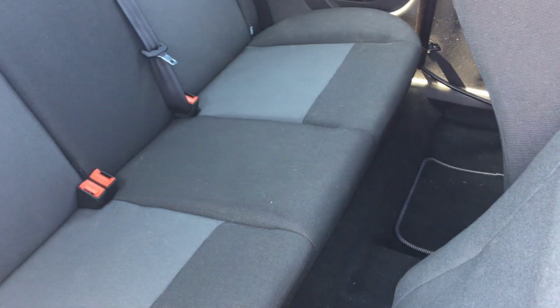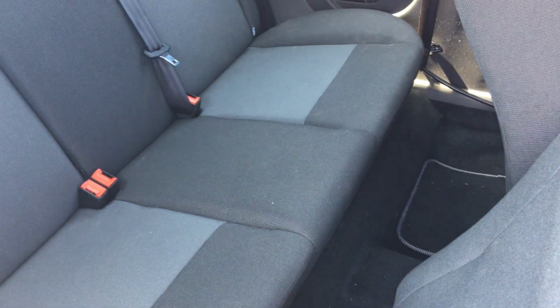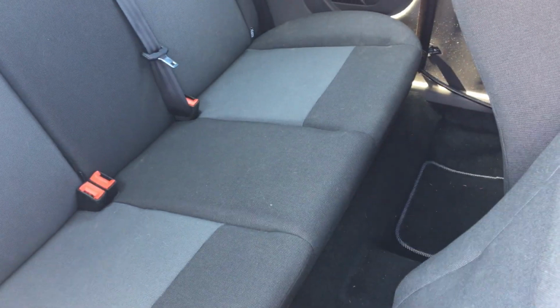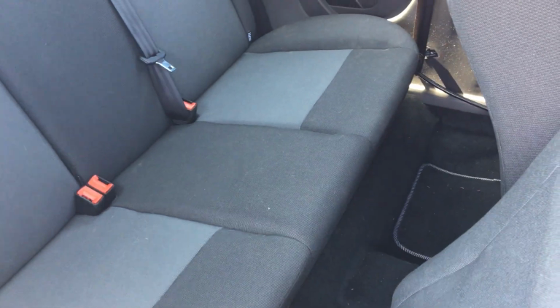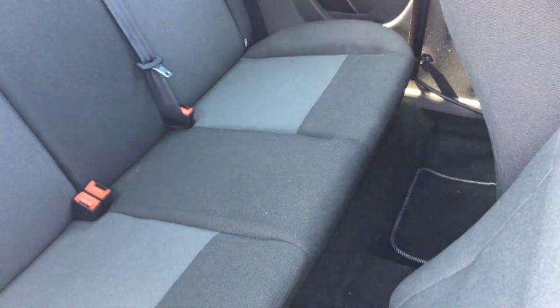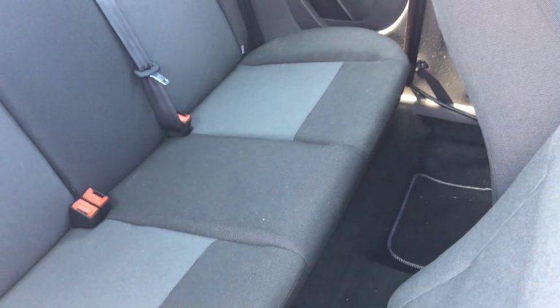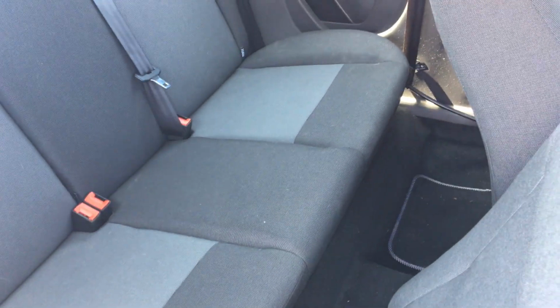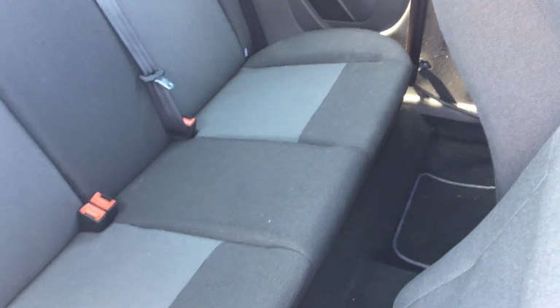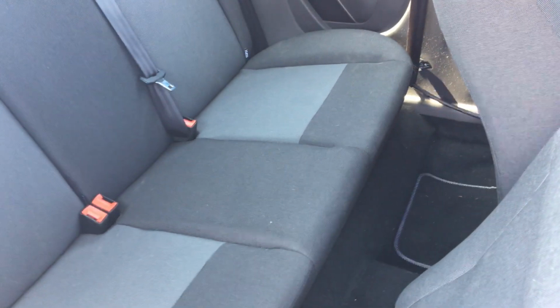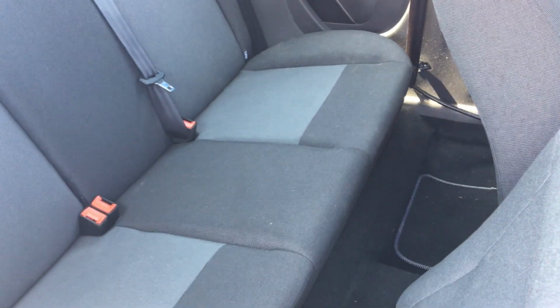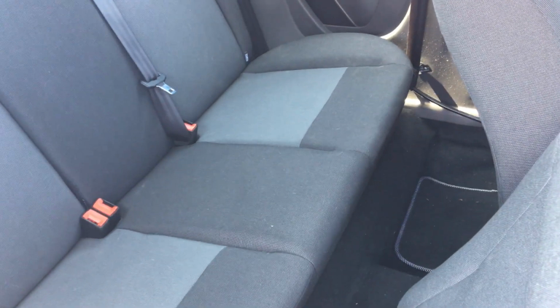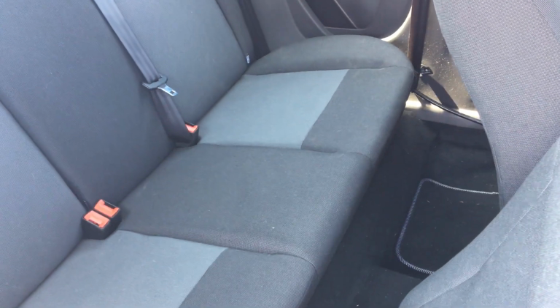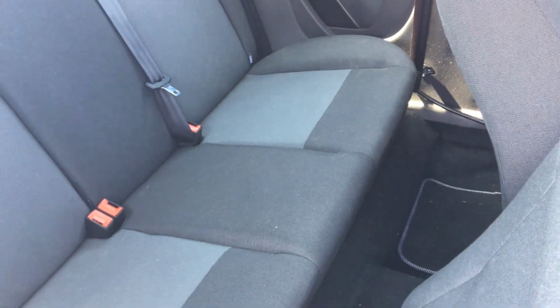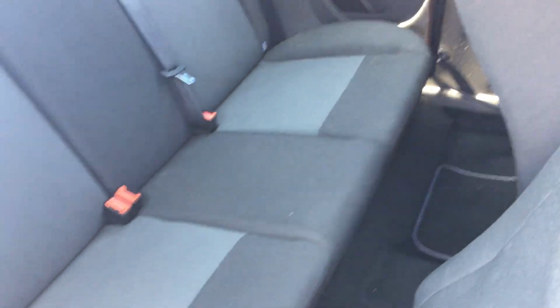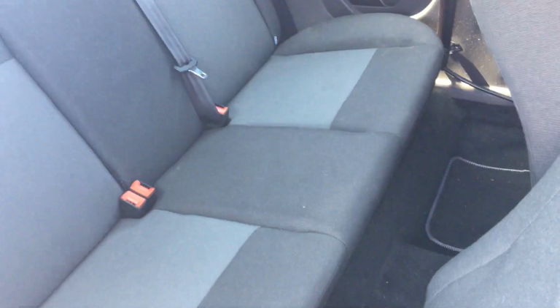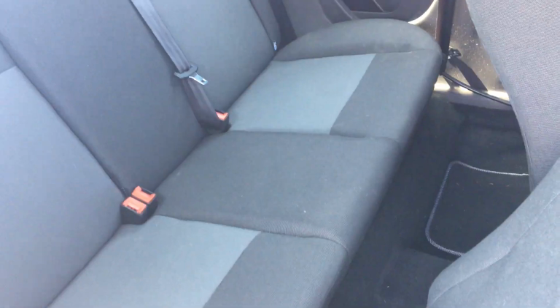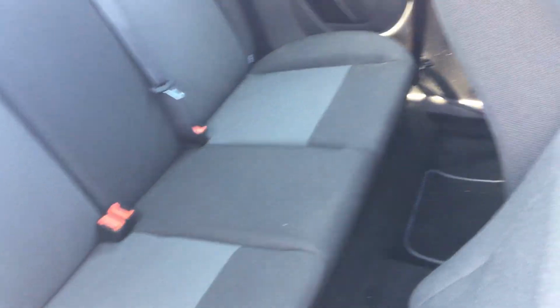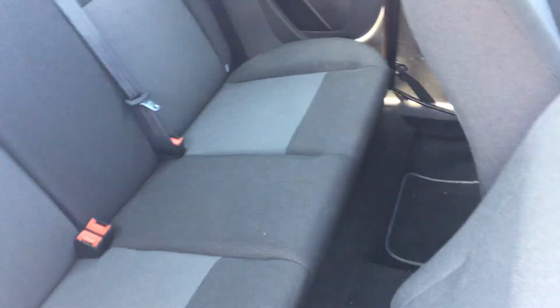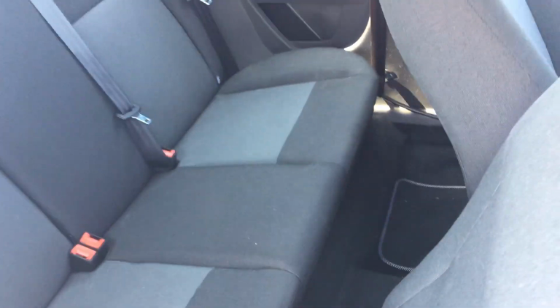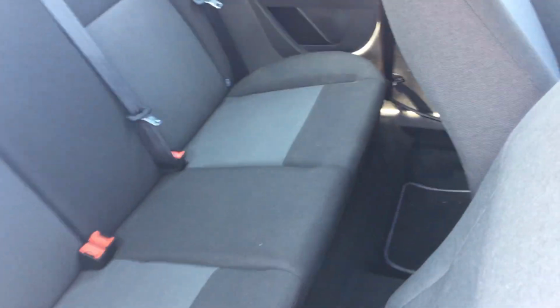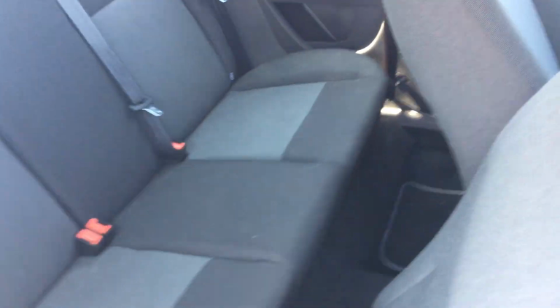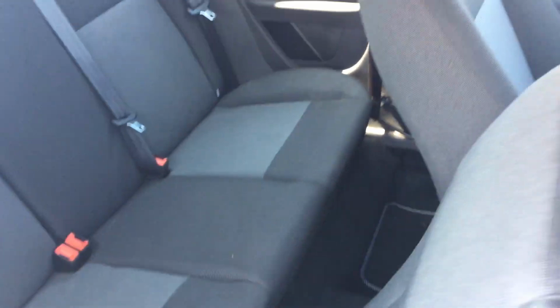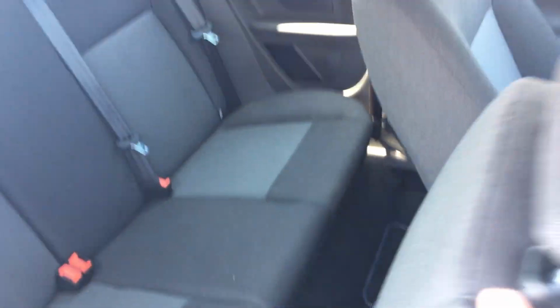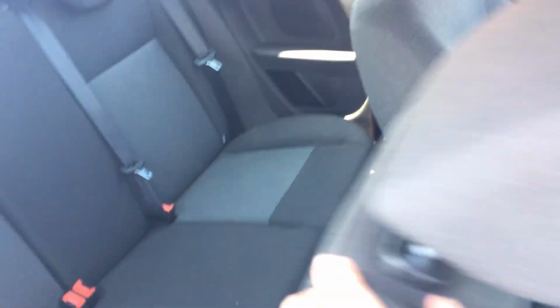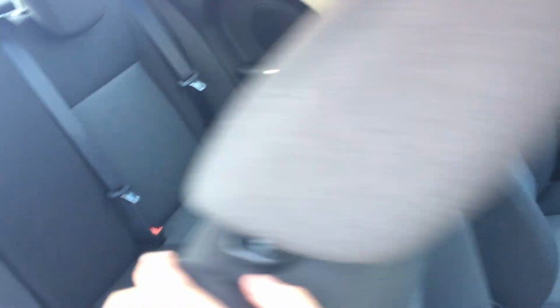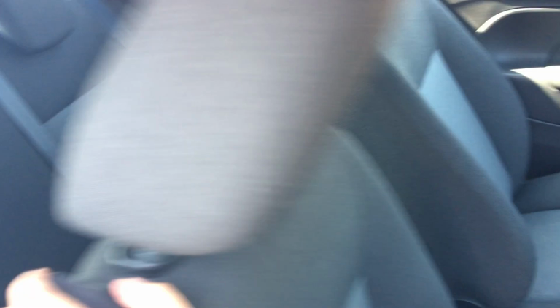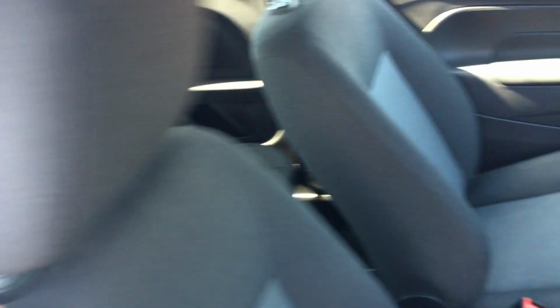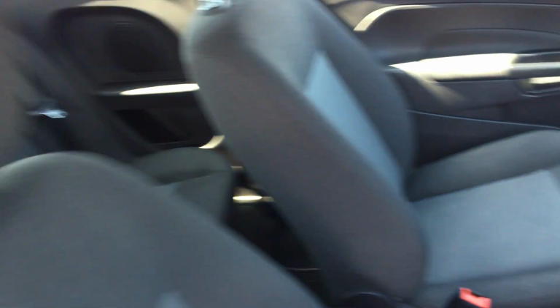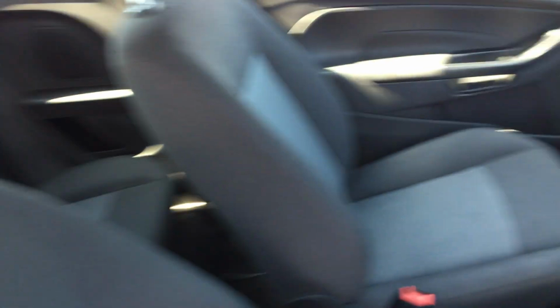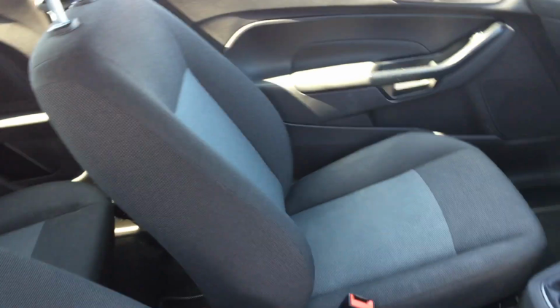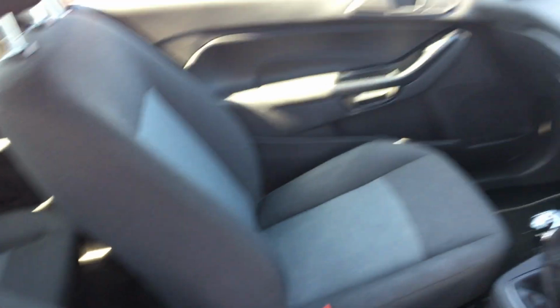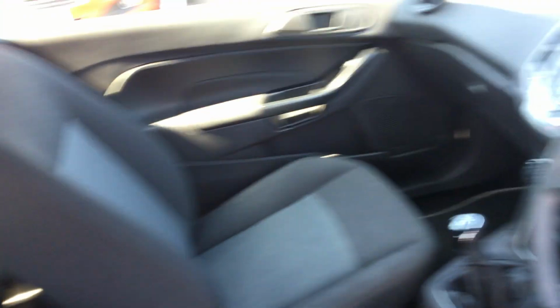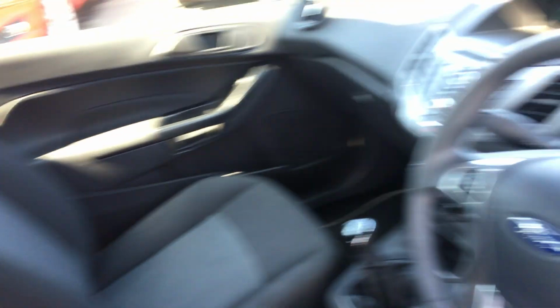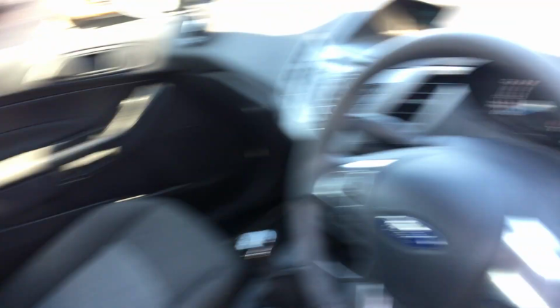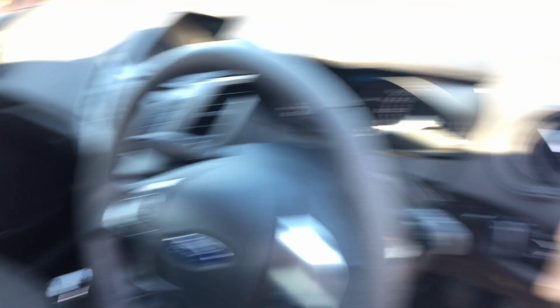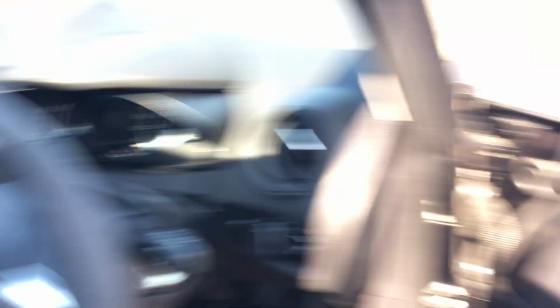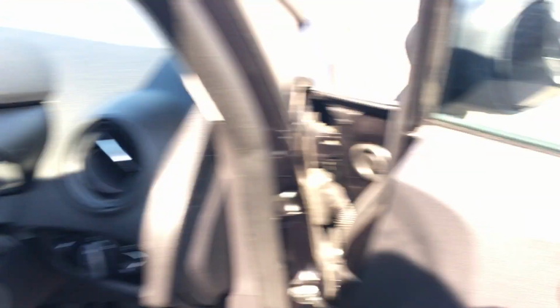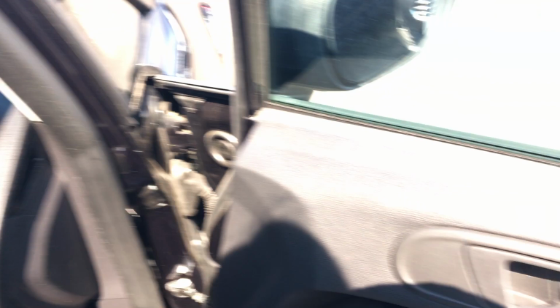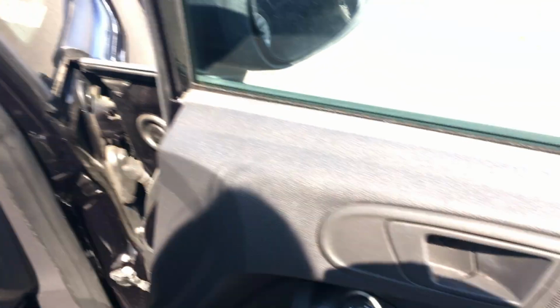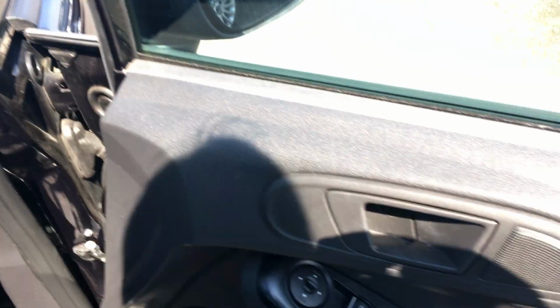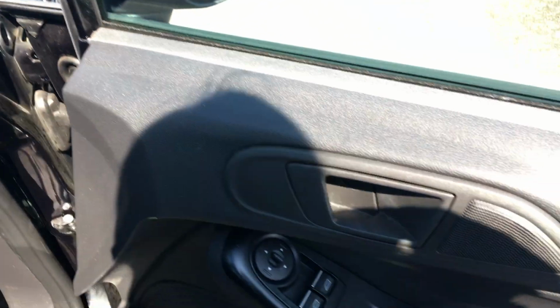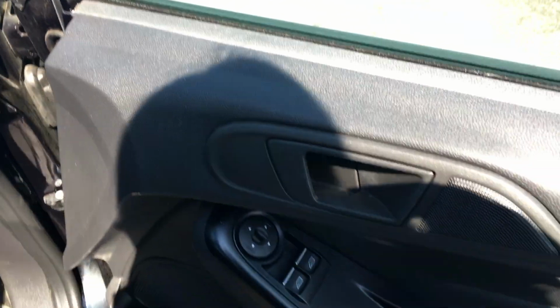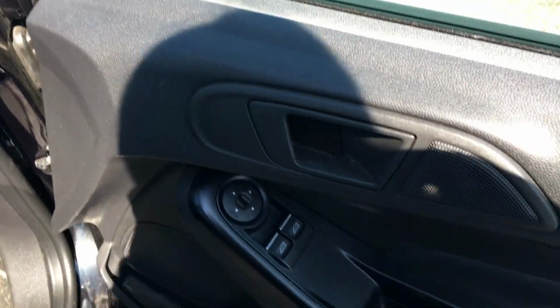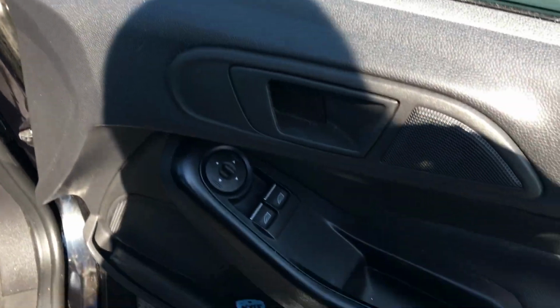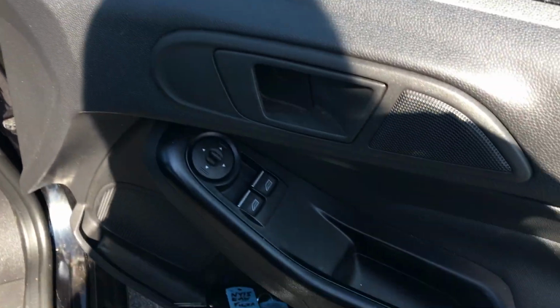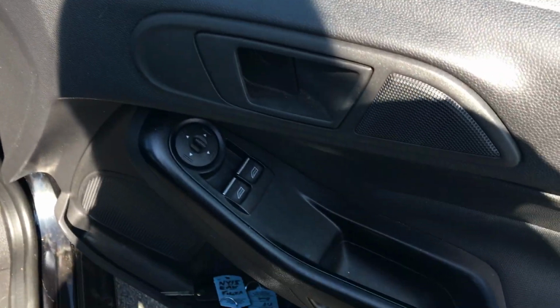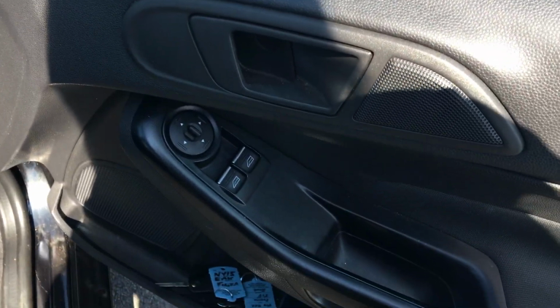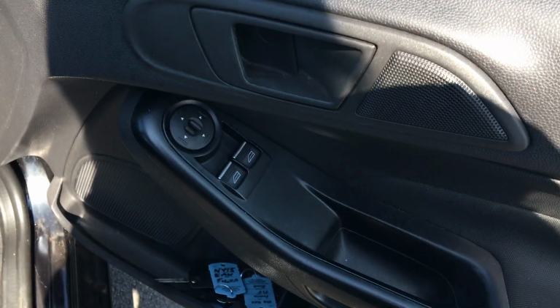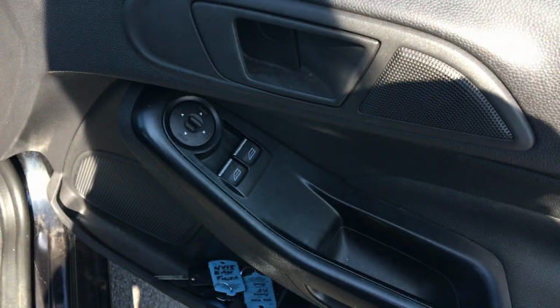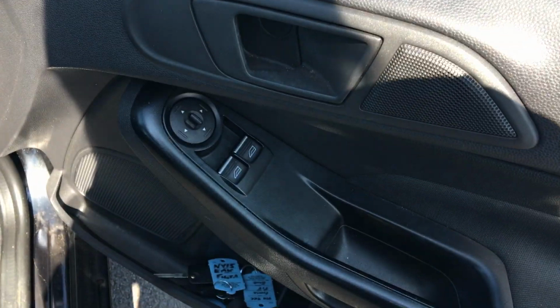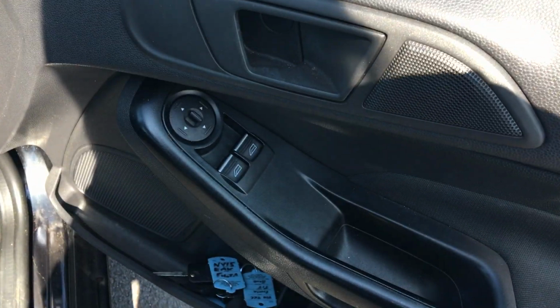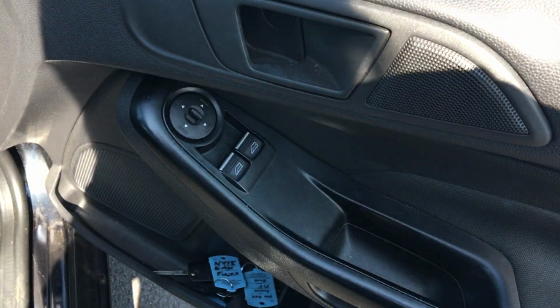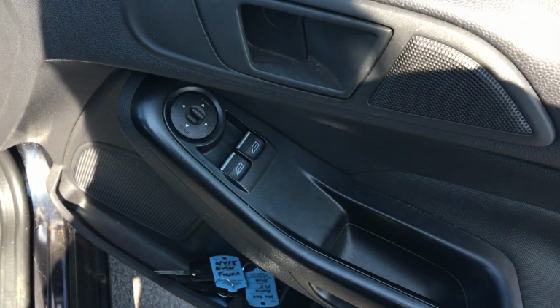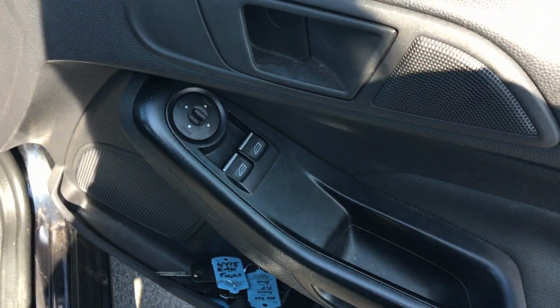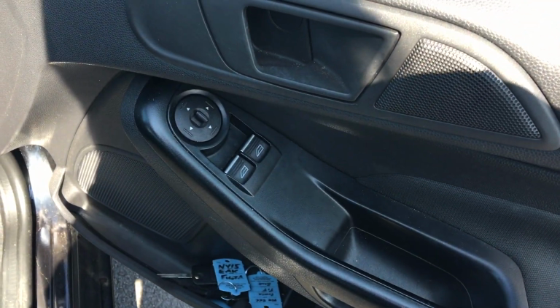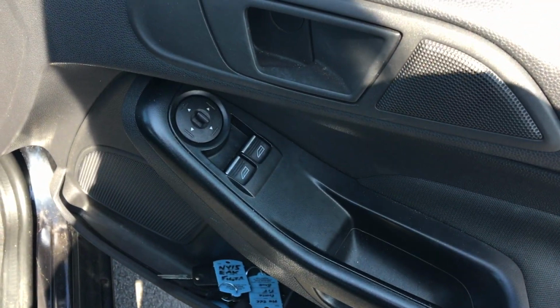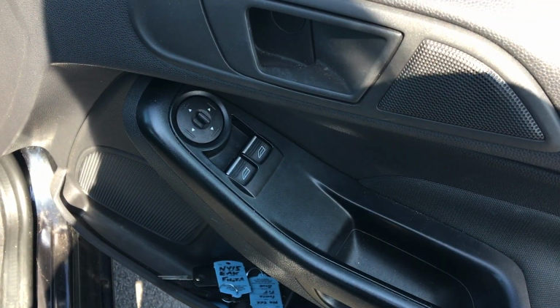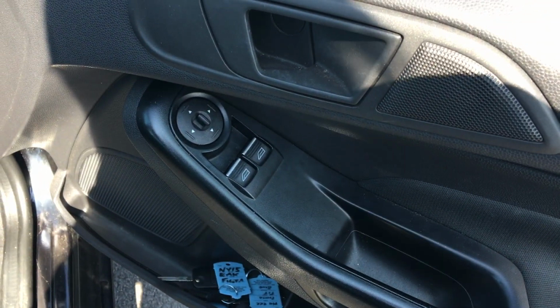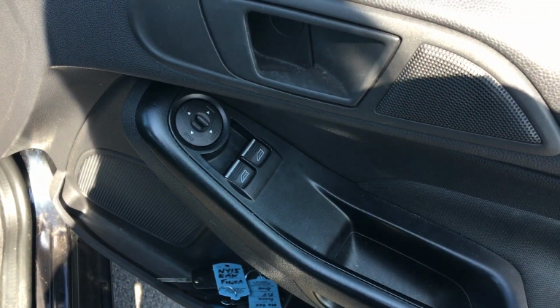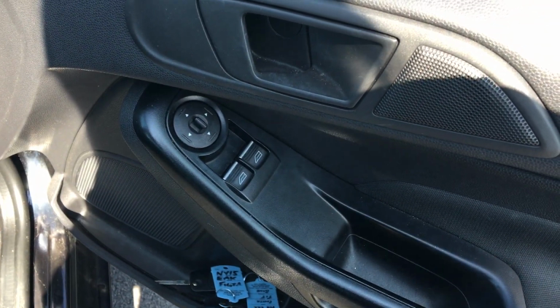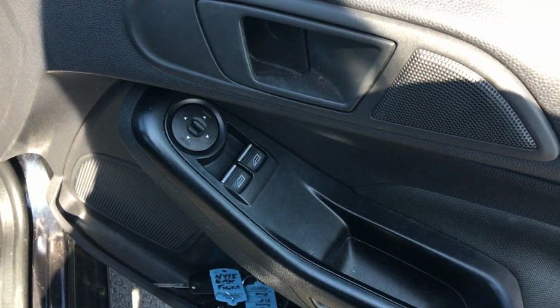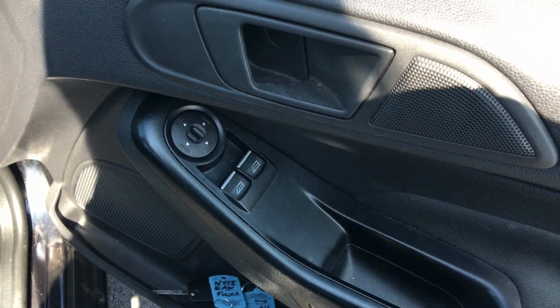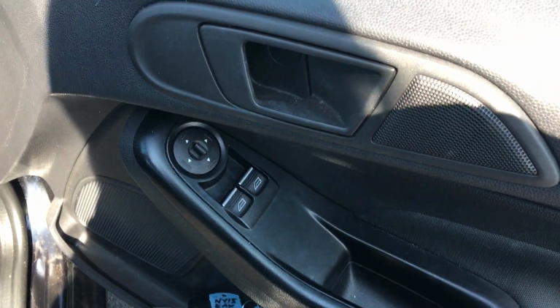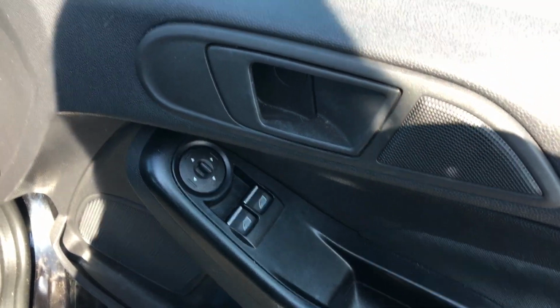Also two ISOFIX points fitted. This vehicle comes with electric windows and door mirrors.